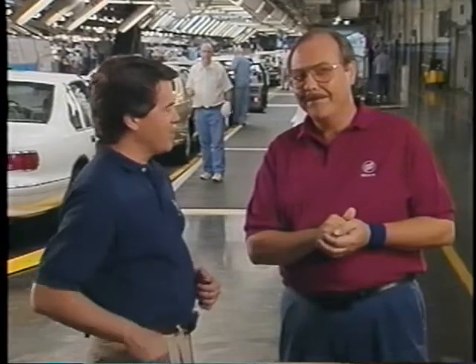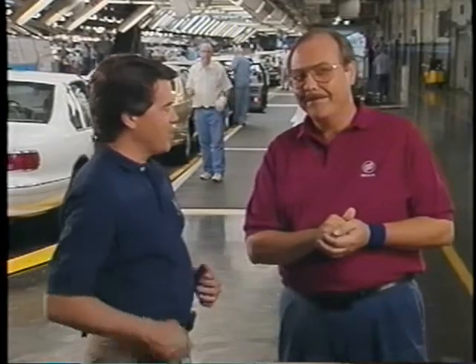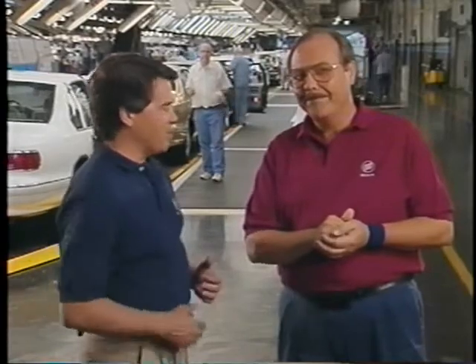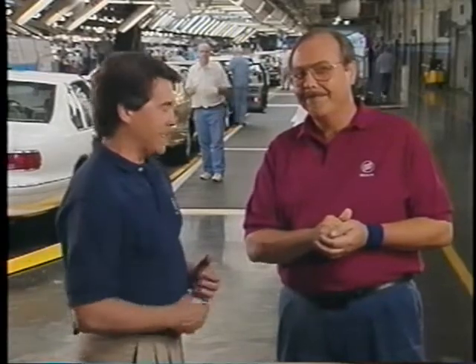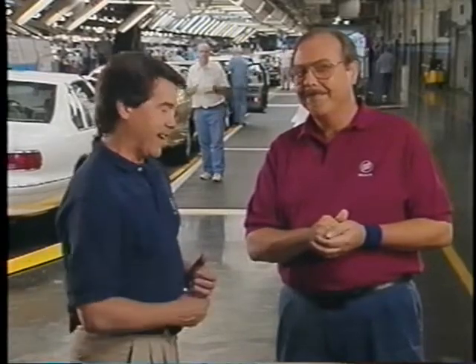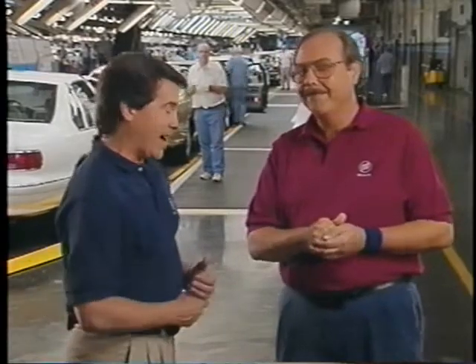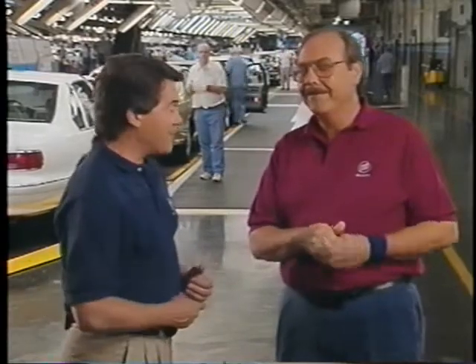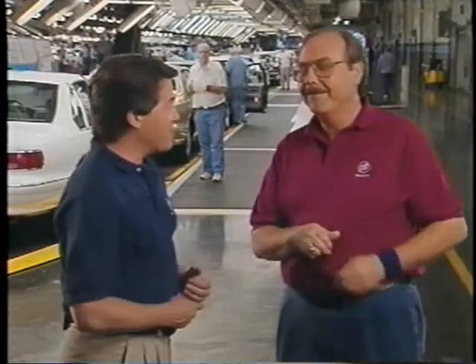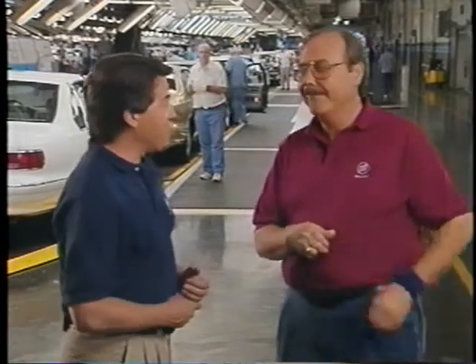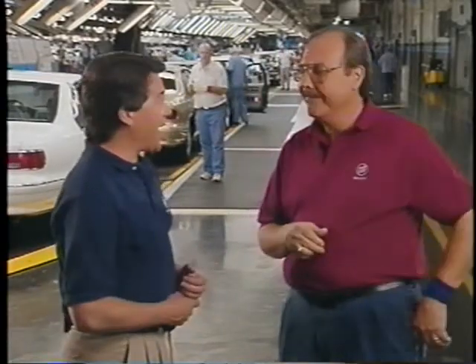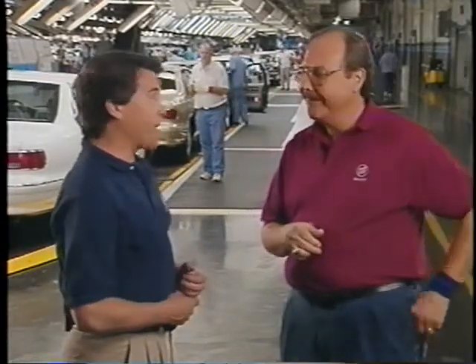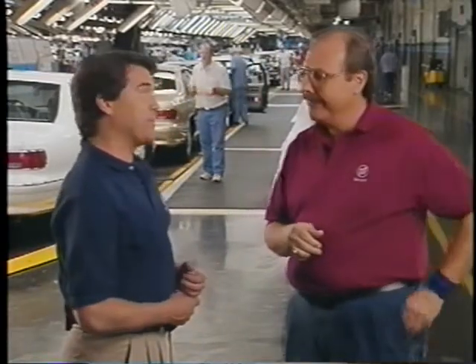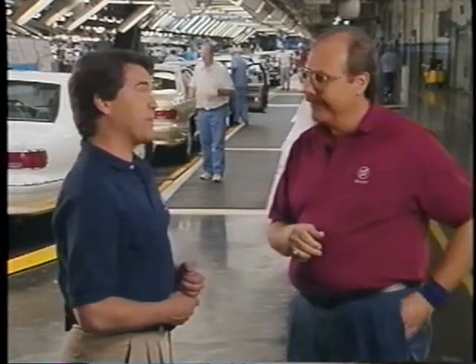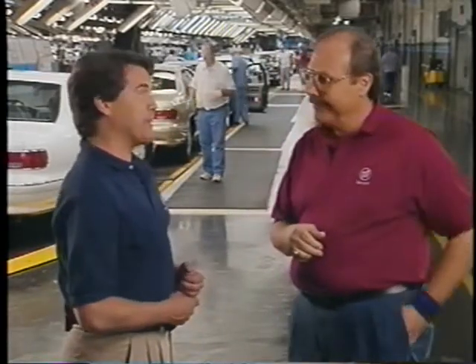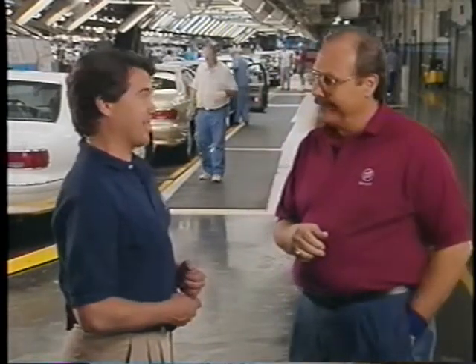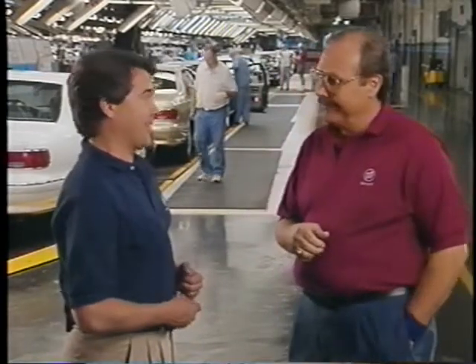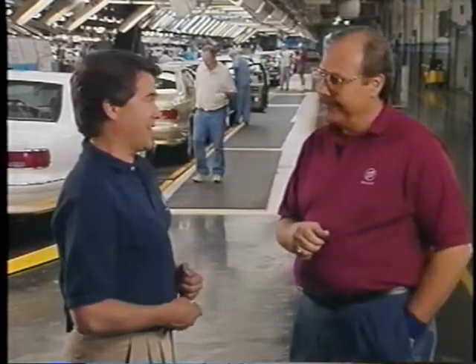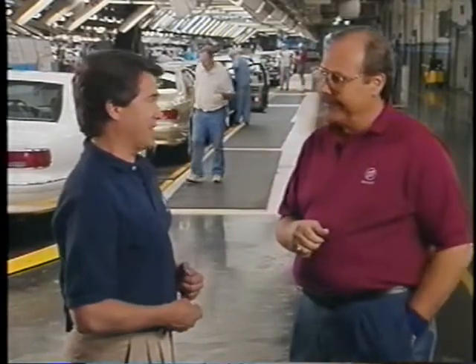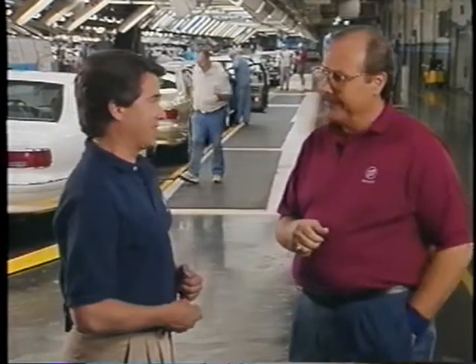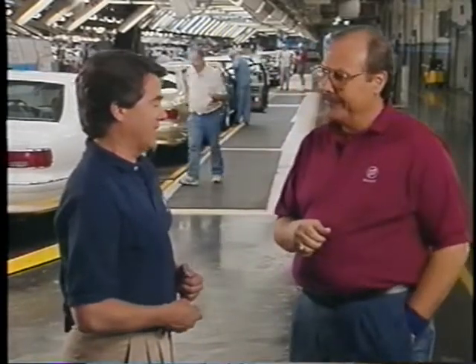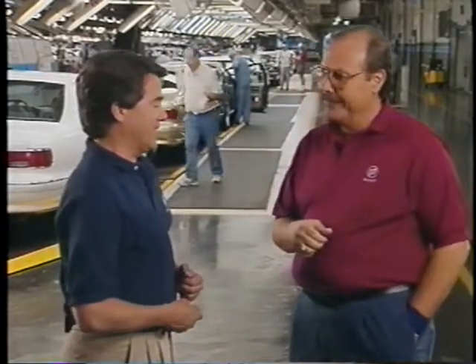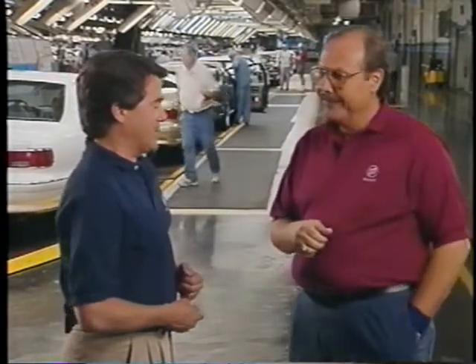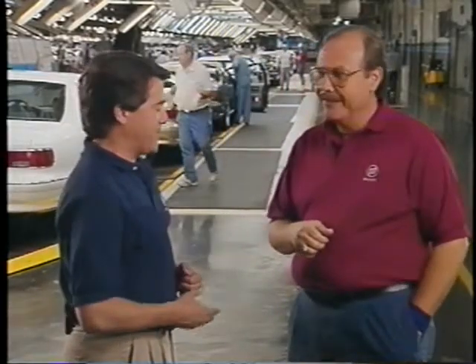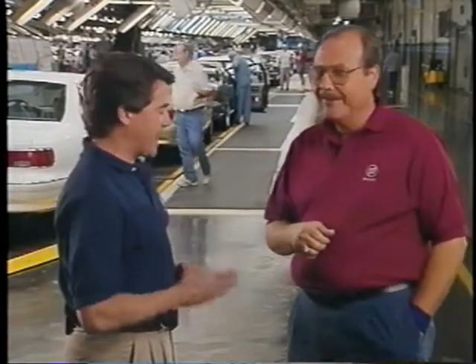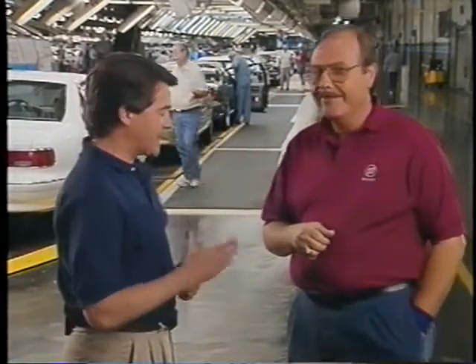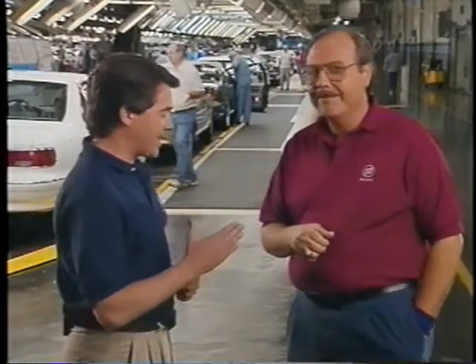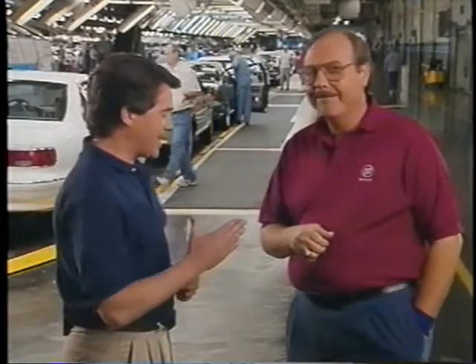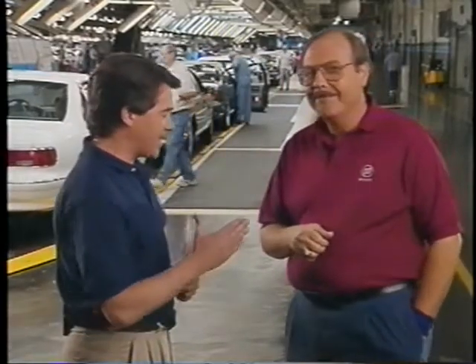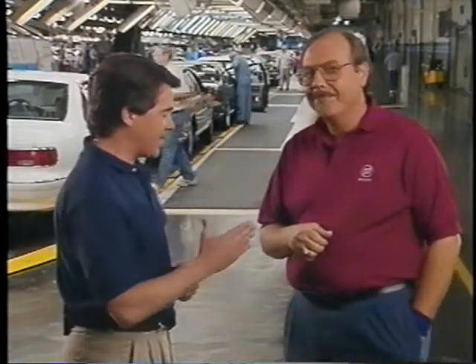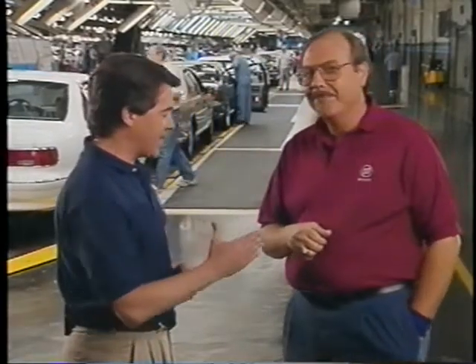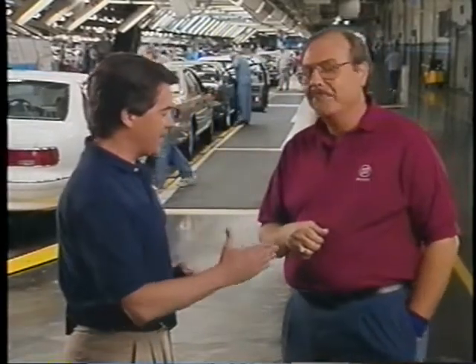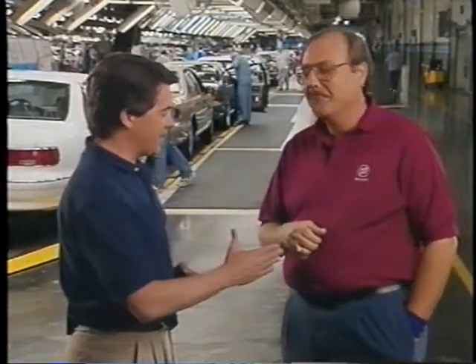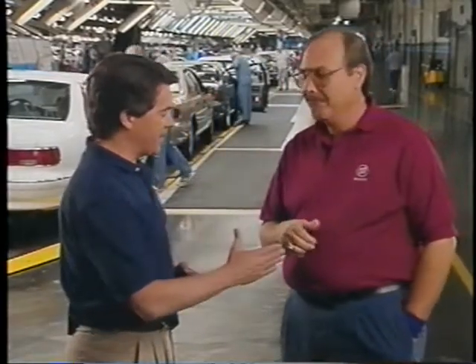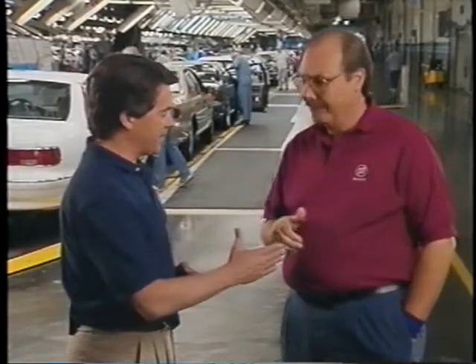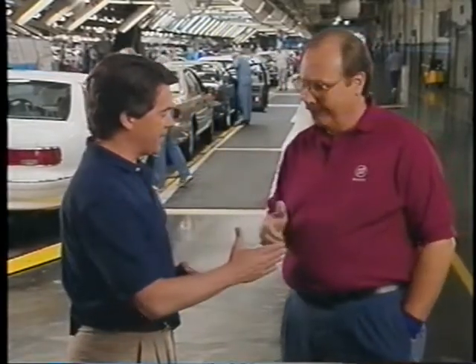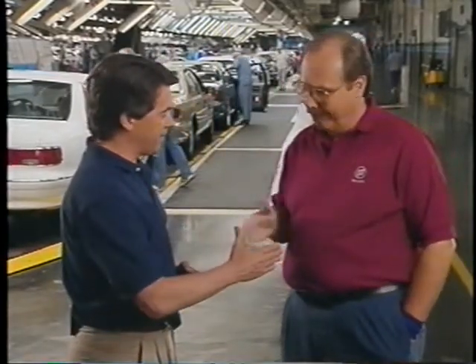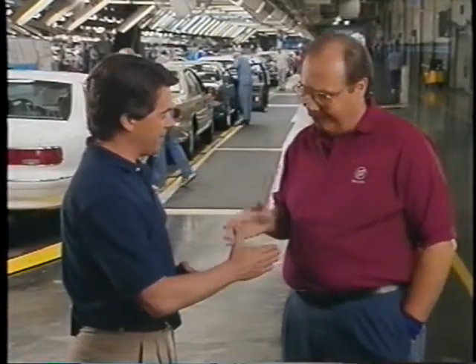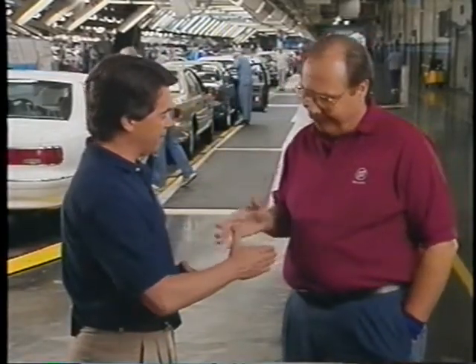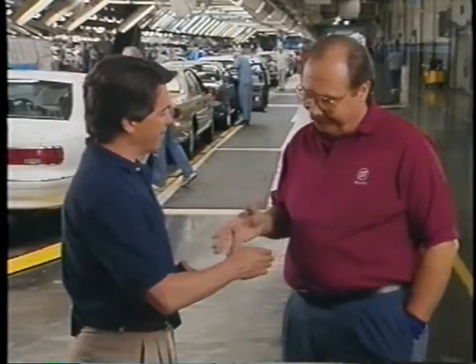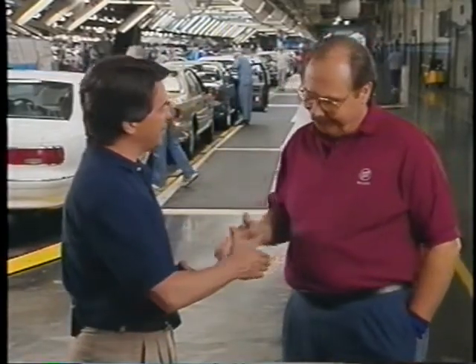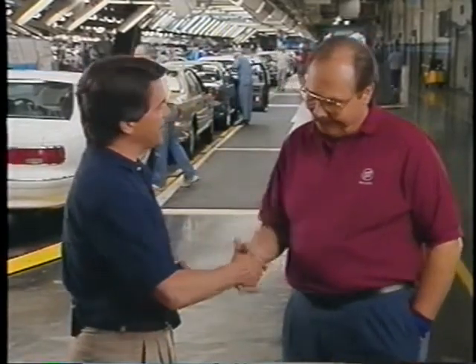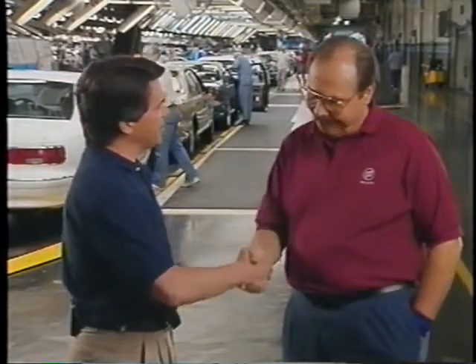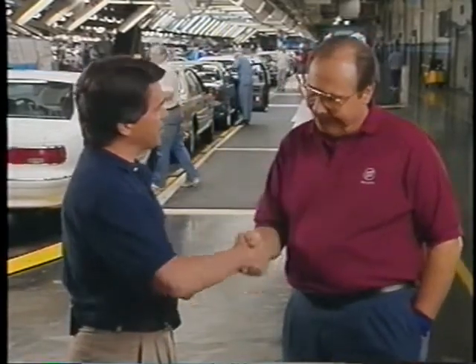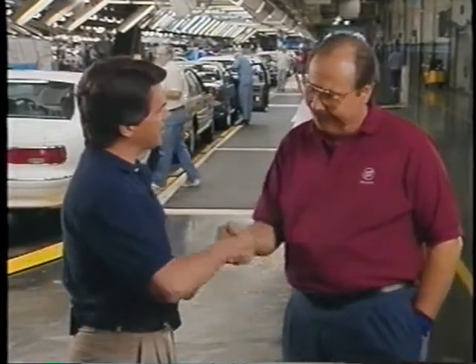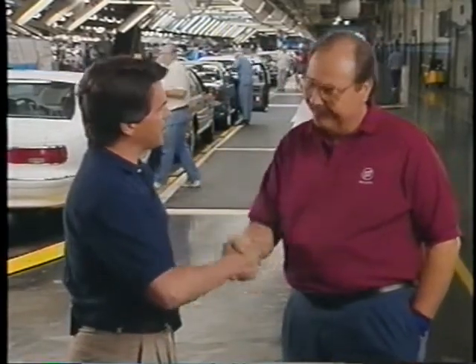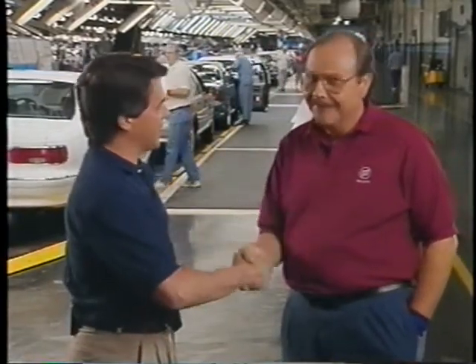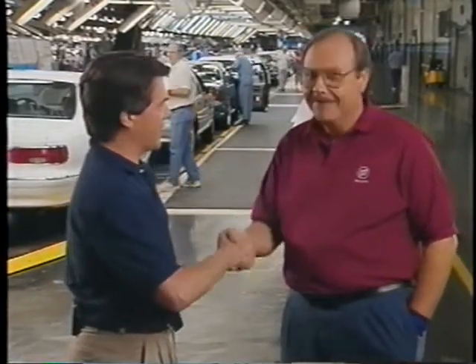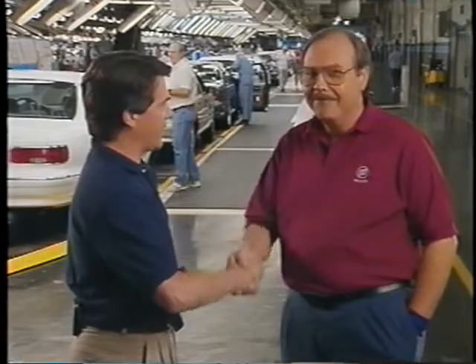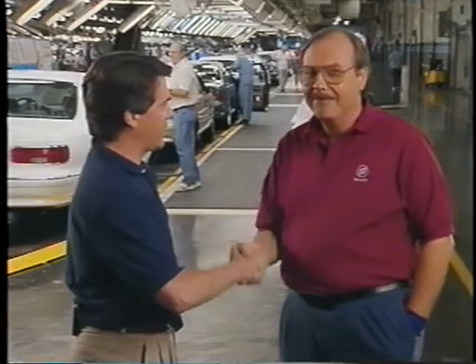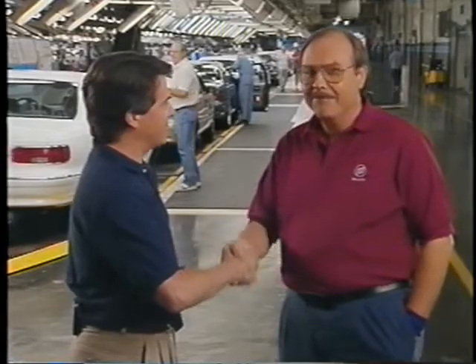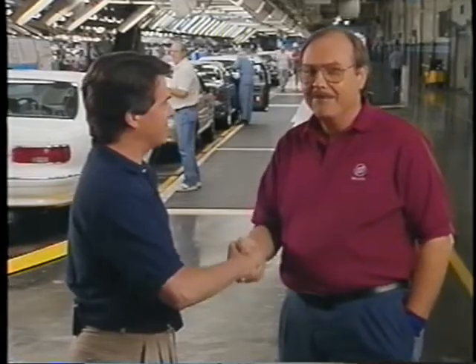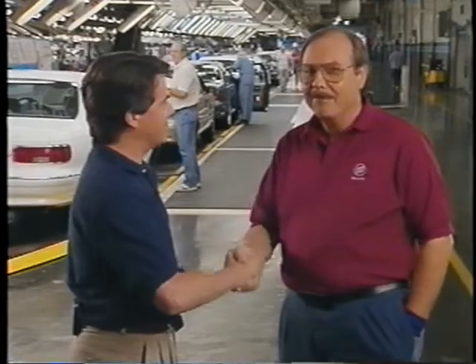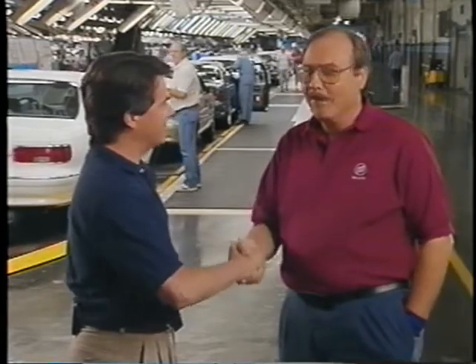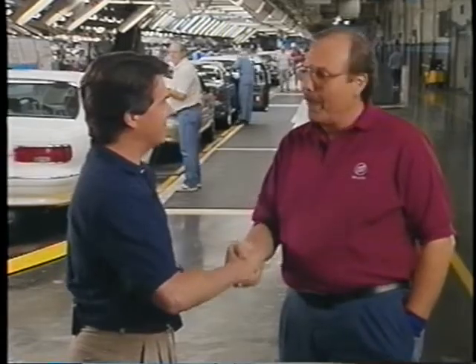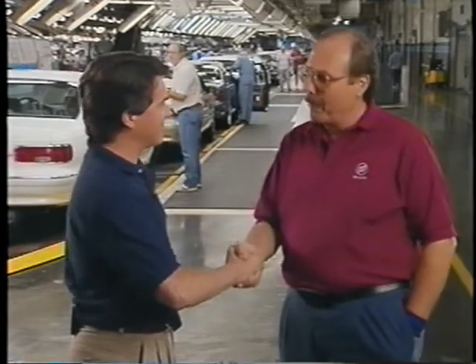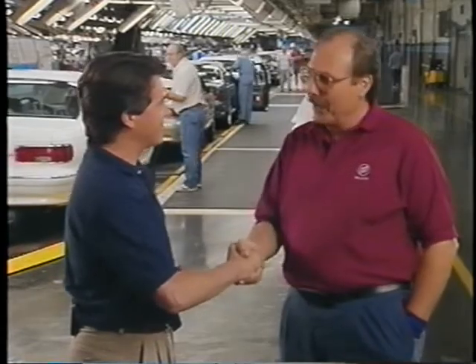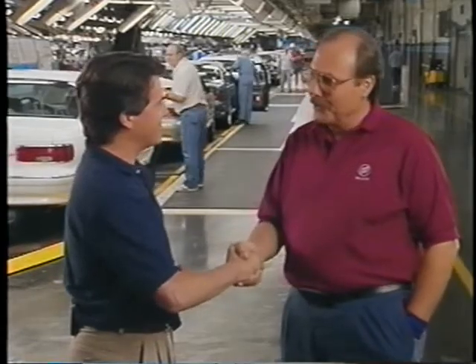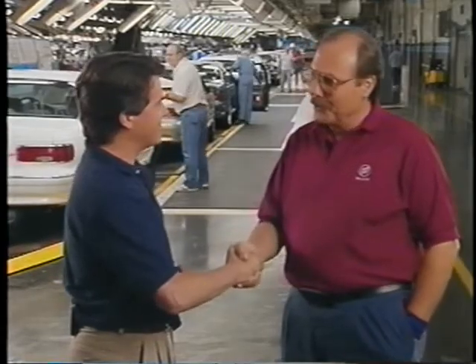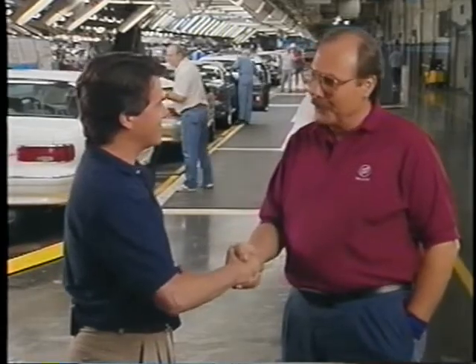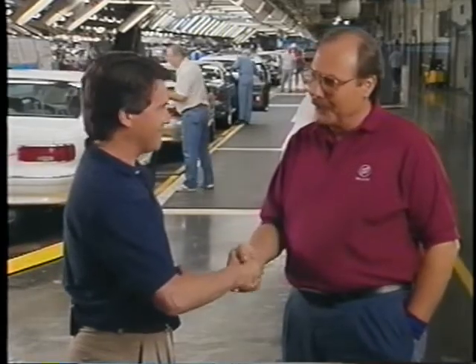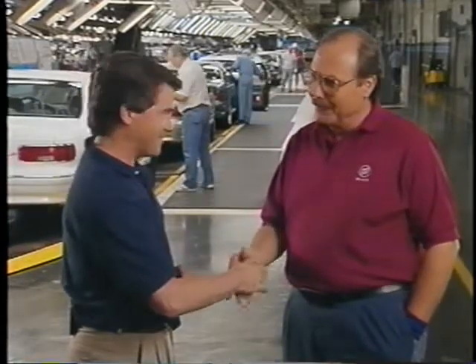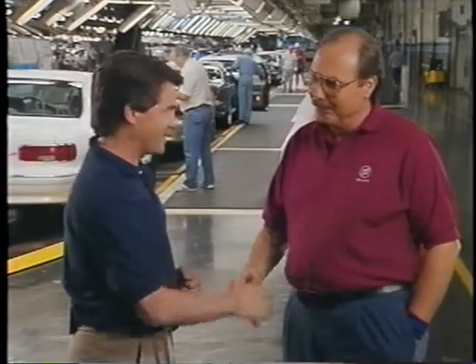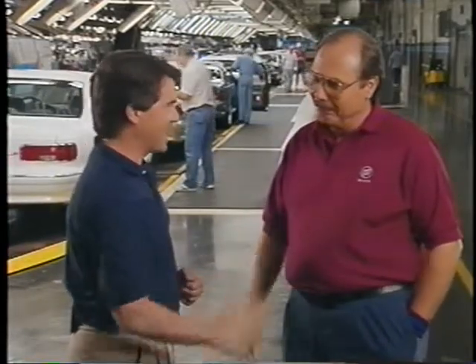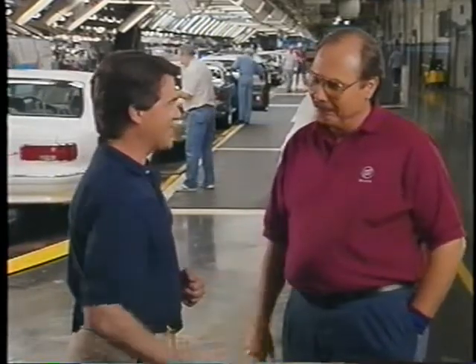Well, you have to be happy about that. Max, I can't thank you enough for allowing us into this facility. My pleasure, Chuck. Thanks.